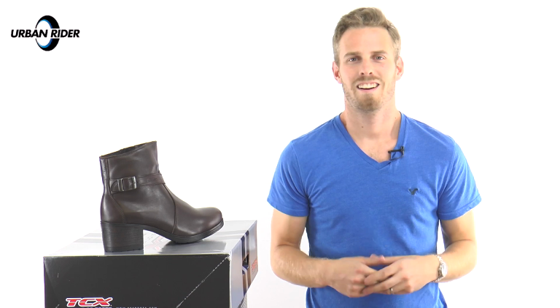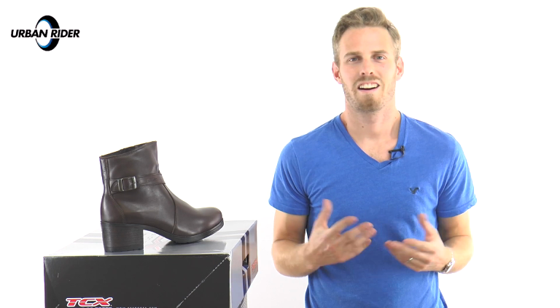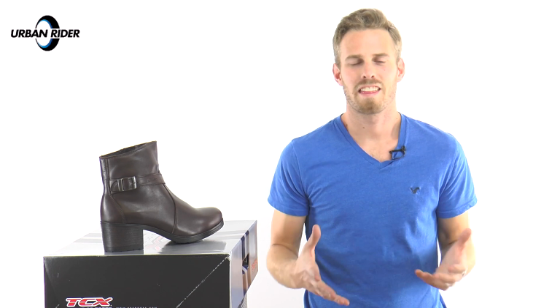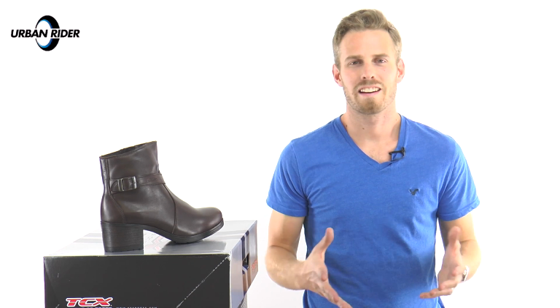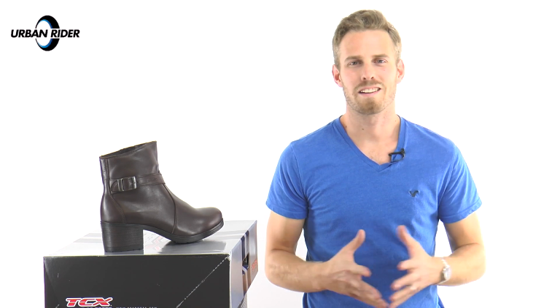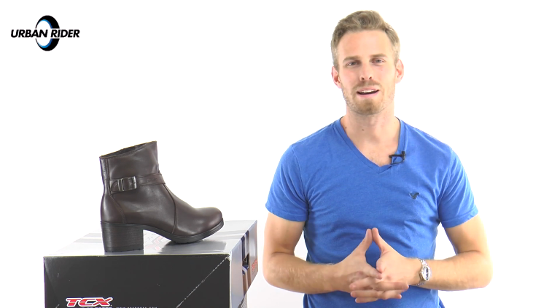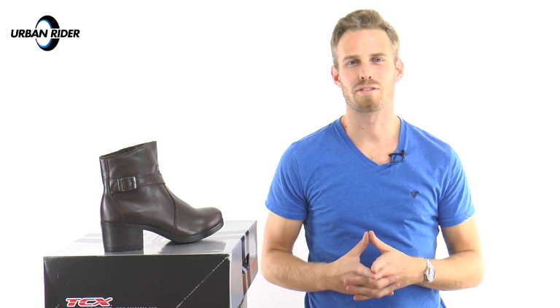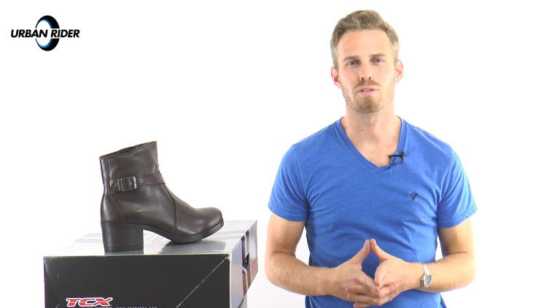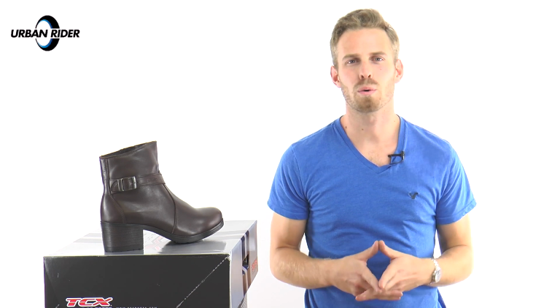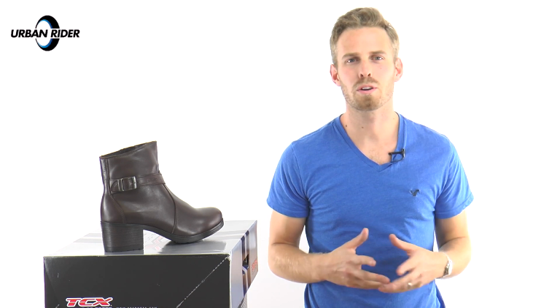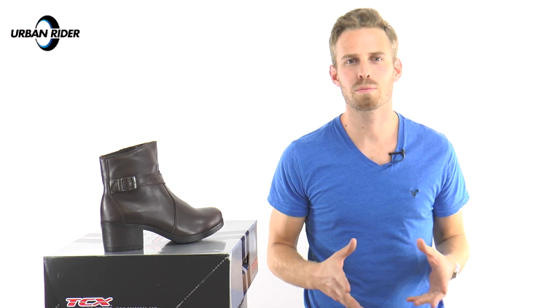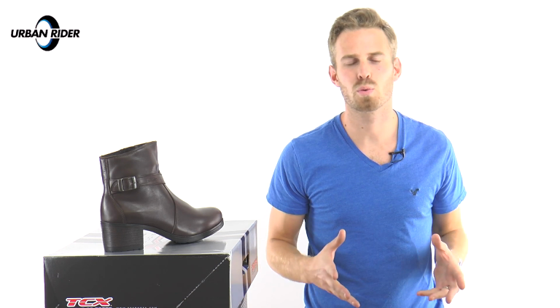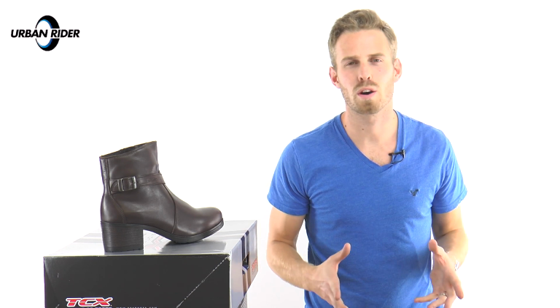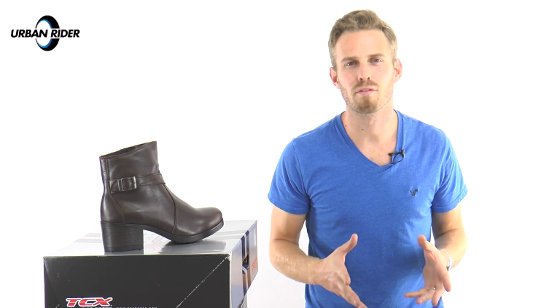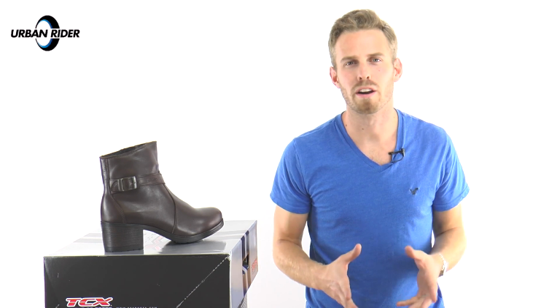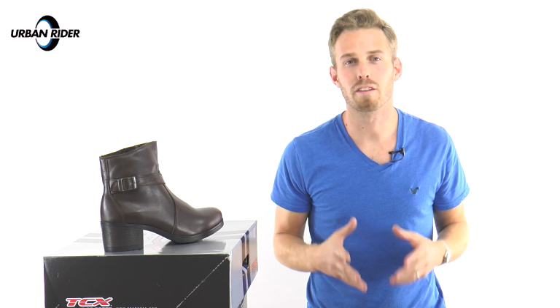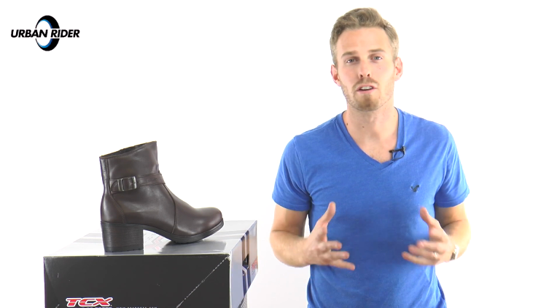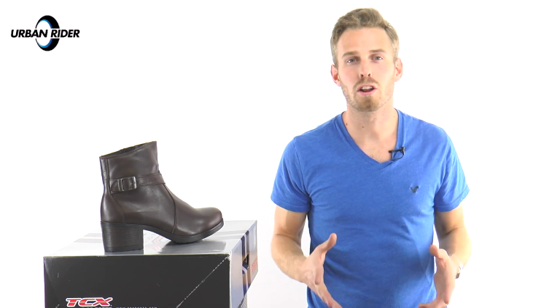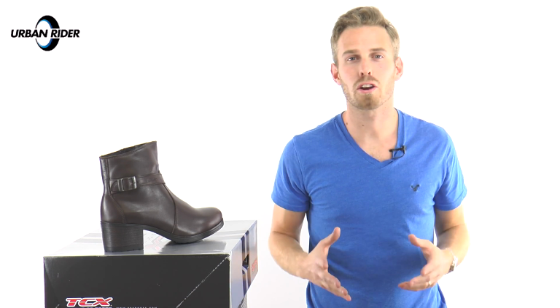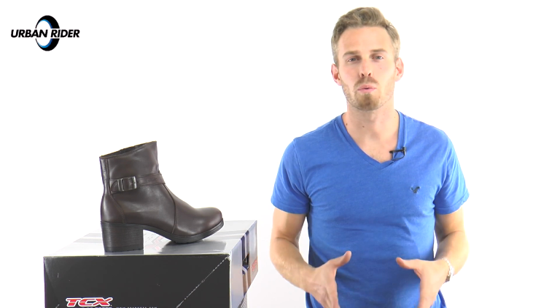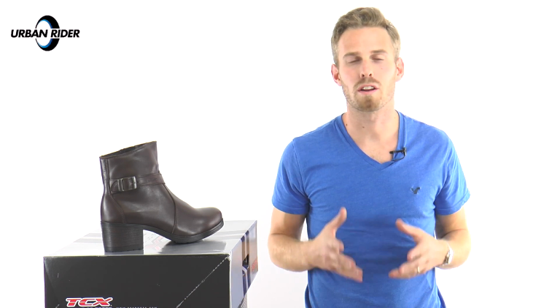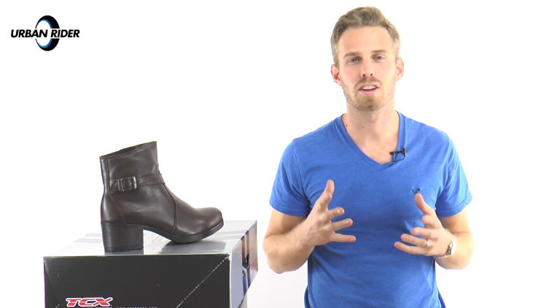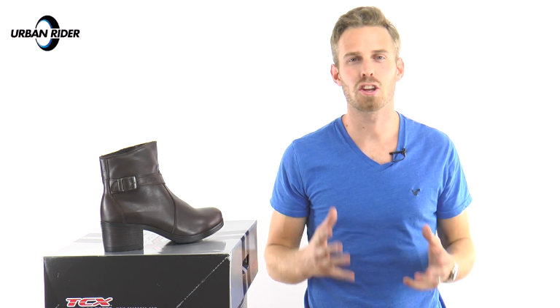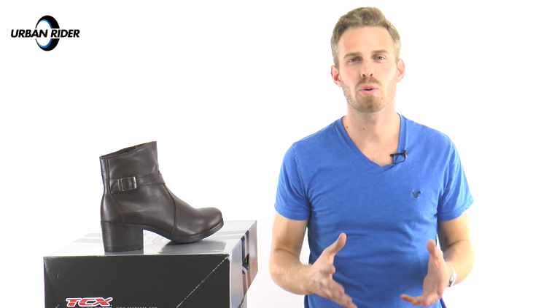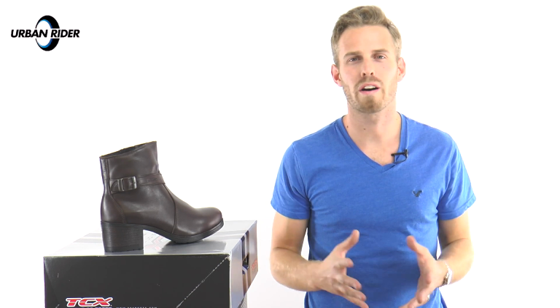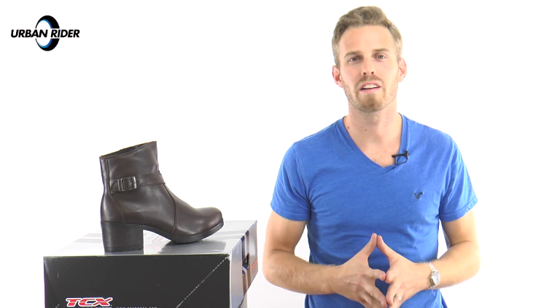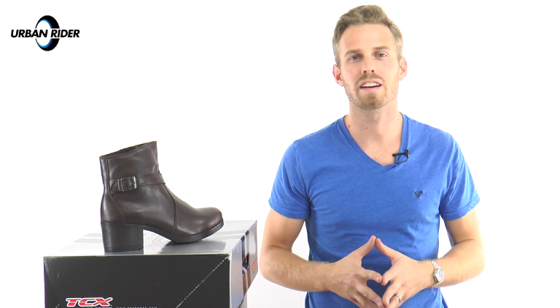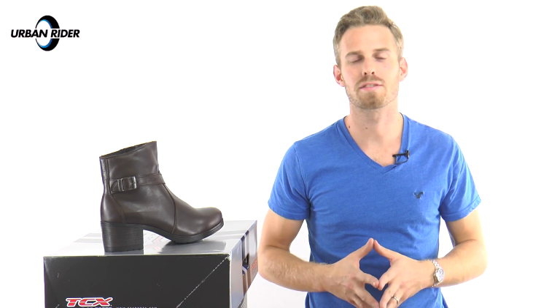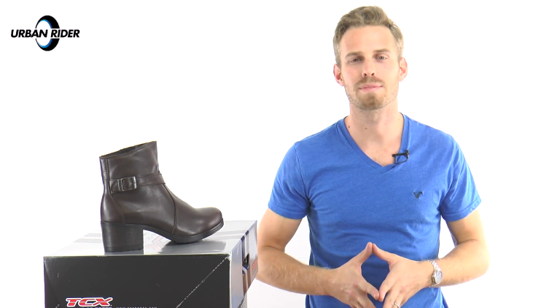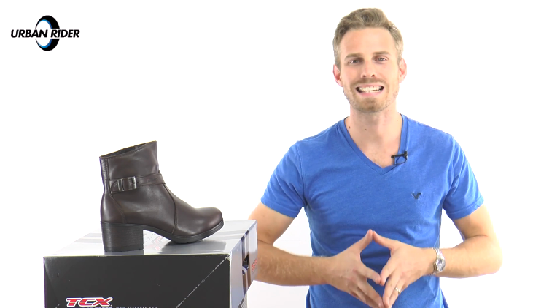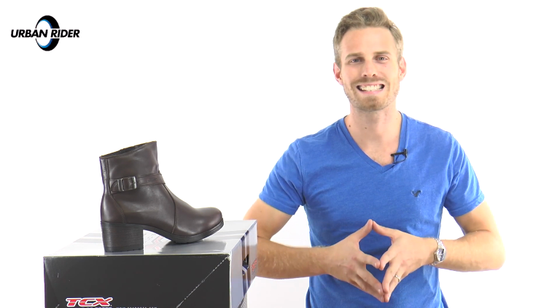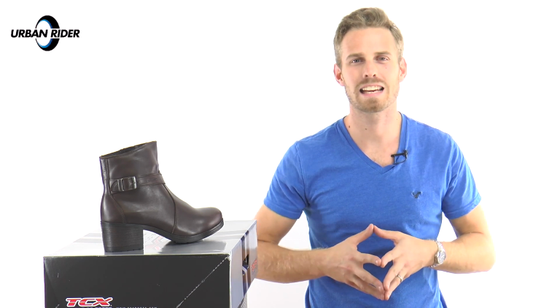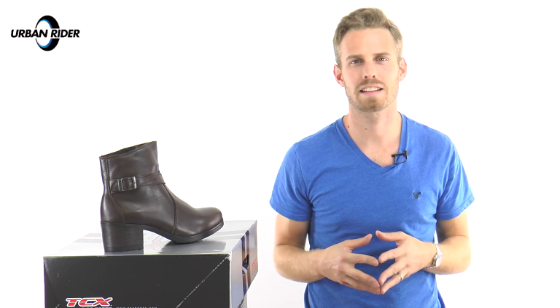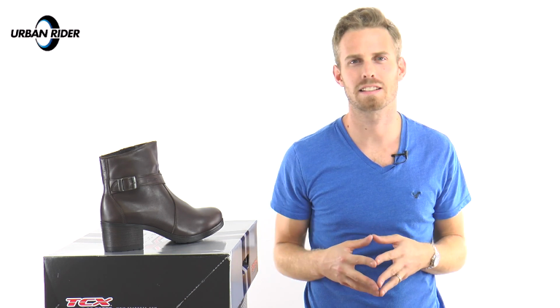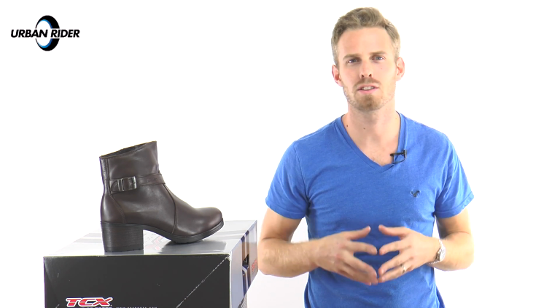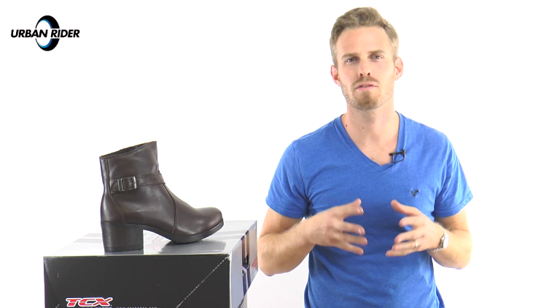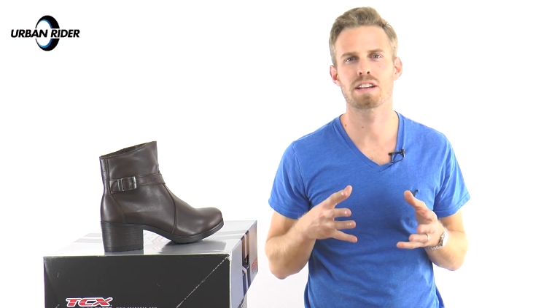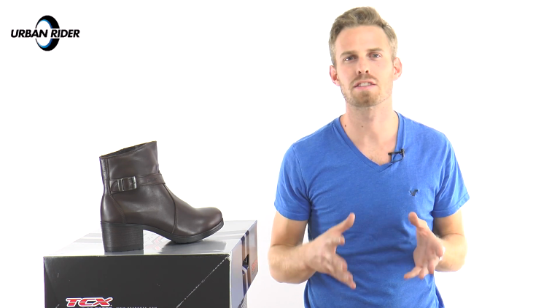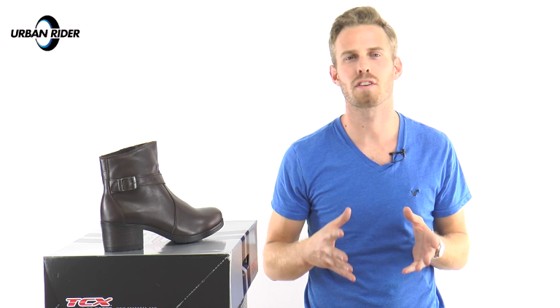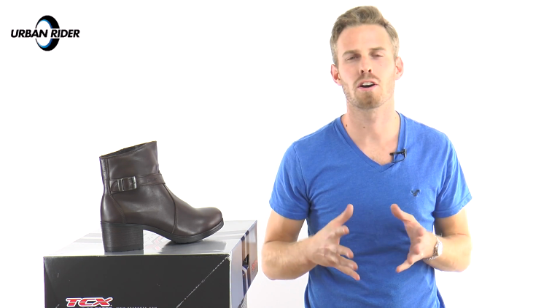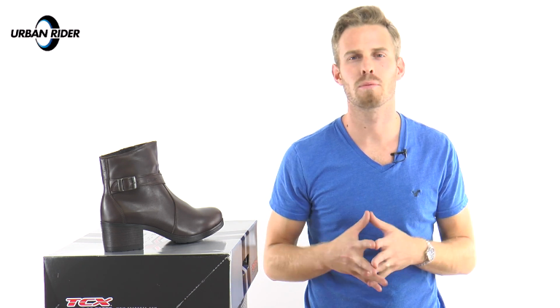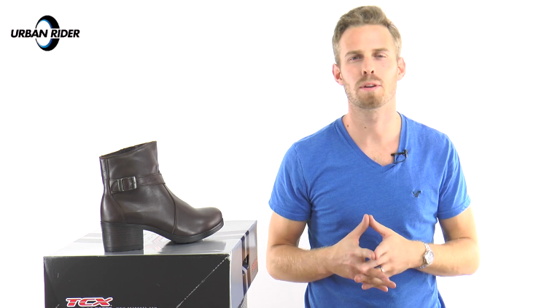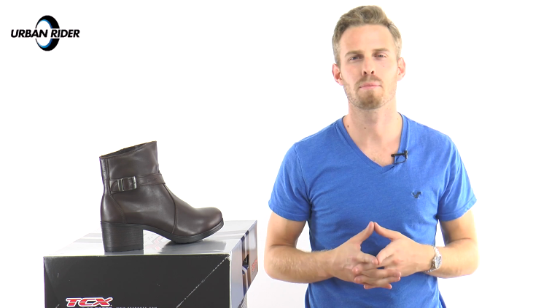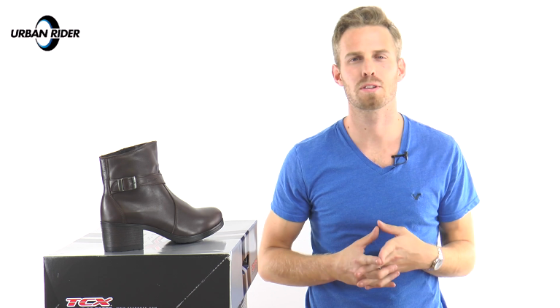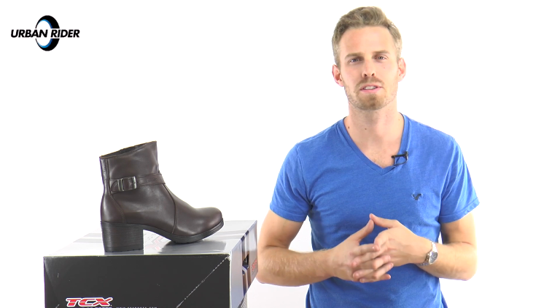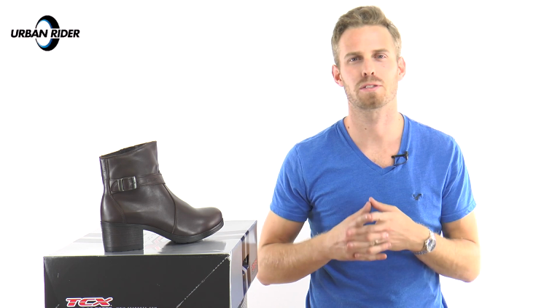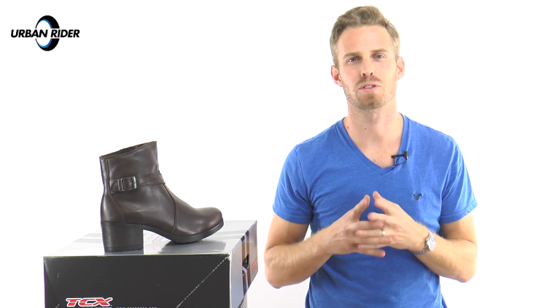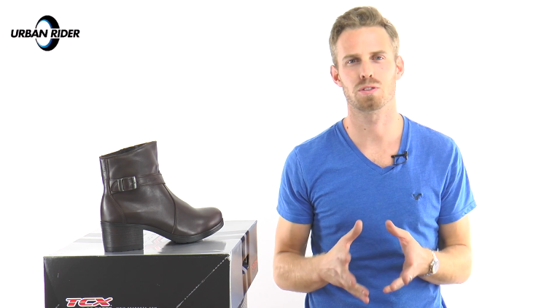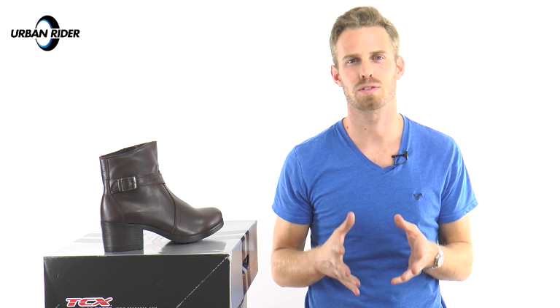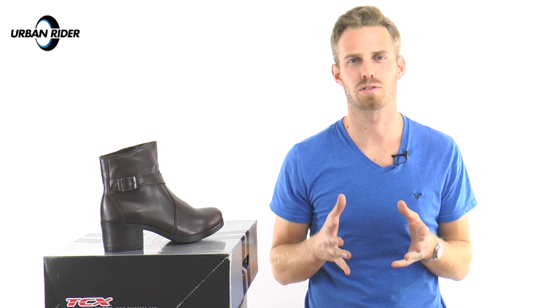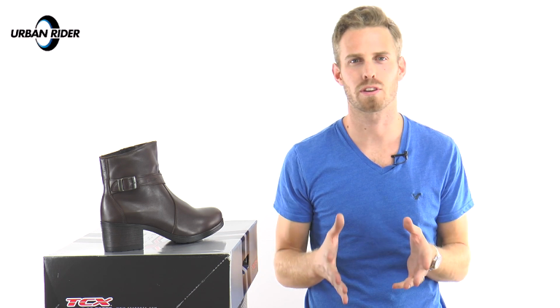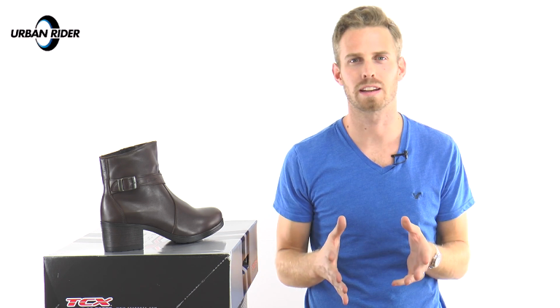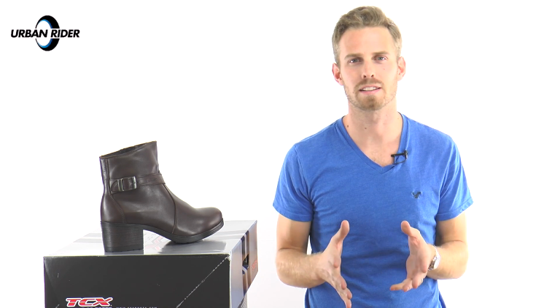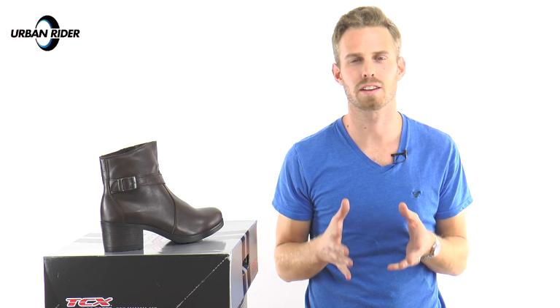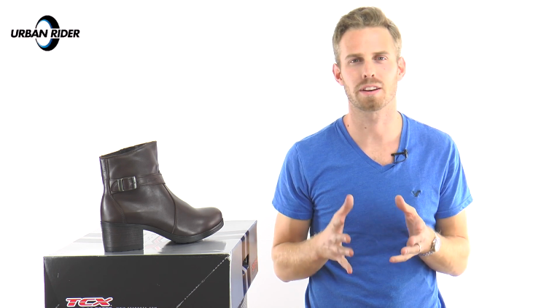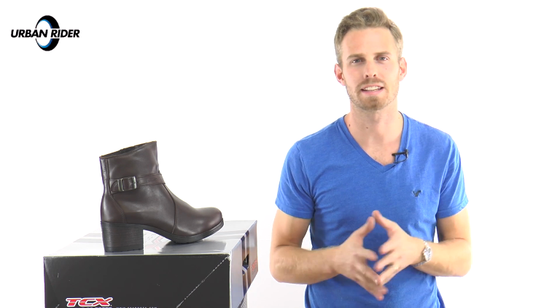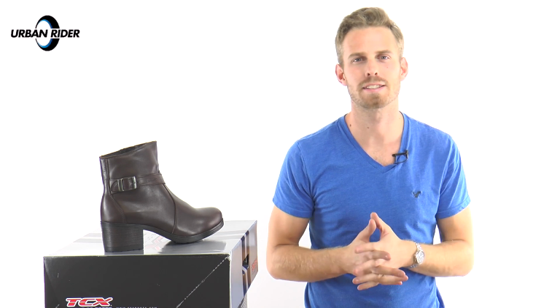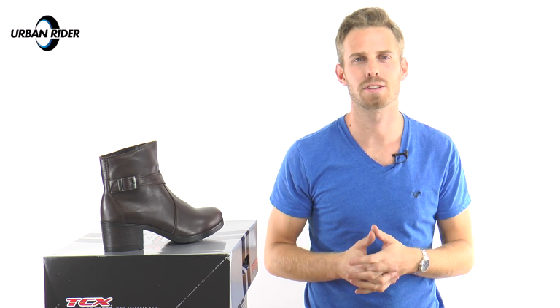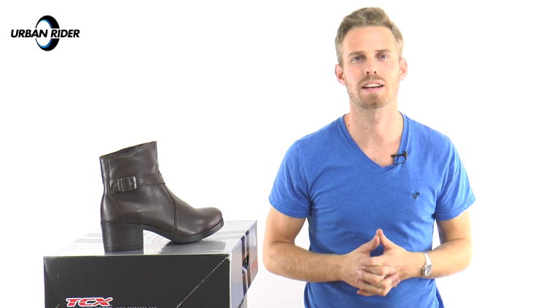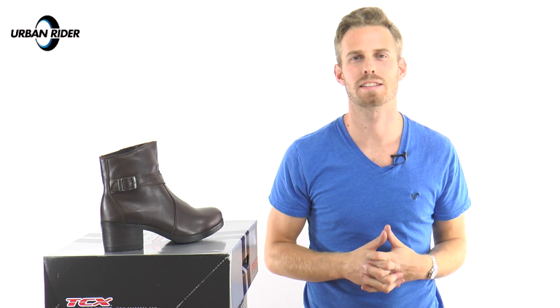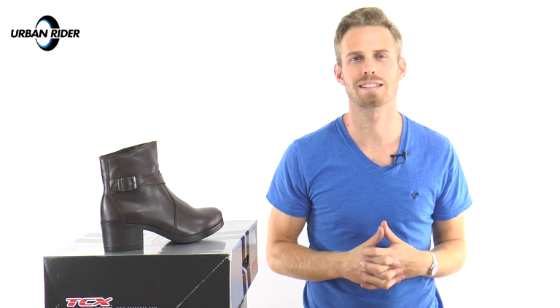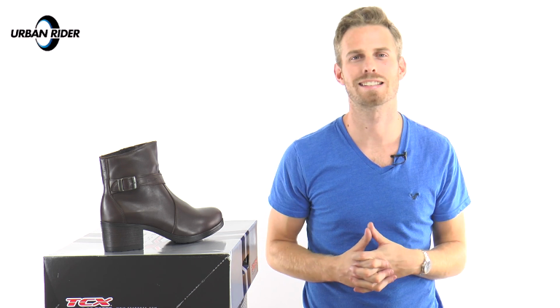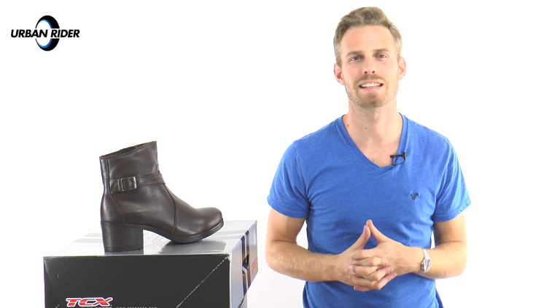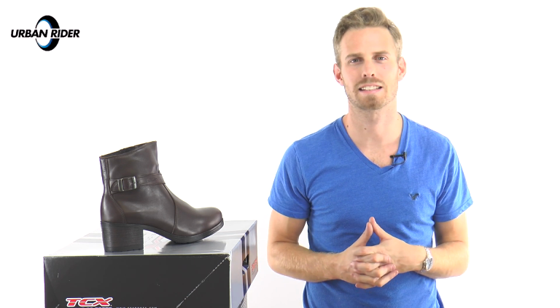Hi there, I'm Andrew. Welcome to Wormrider for a look at one of the new highlights from TCX's new range of urban motorcycle shoes and trainers going into 2016.